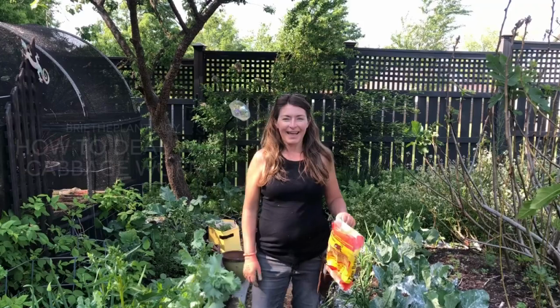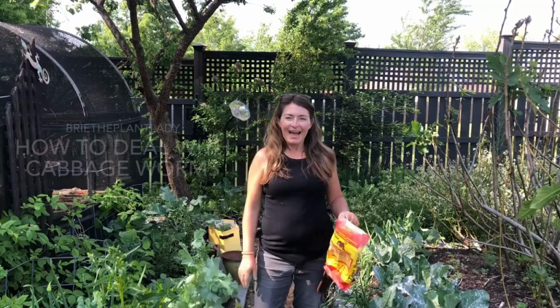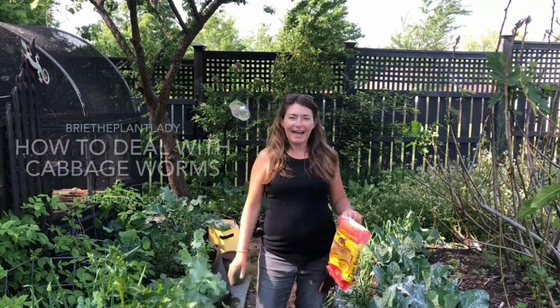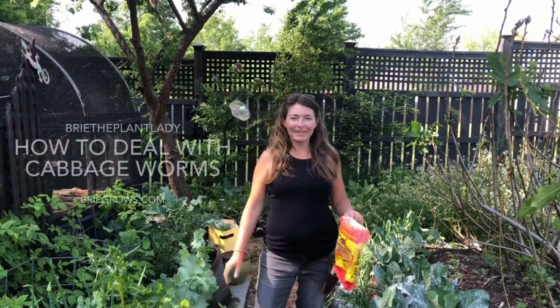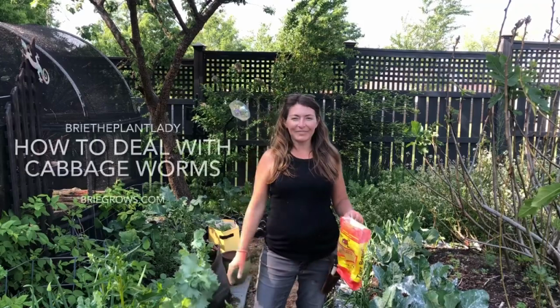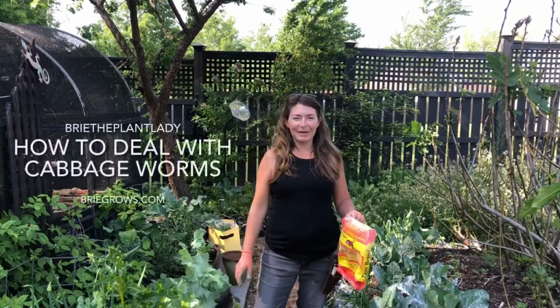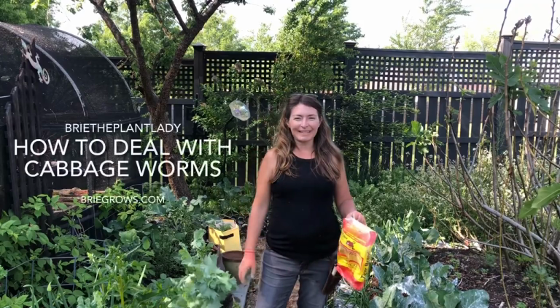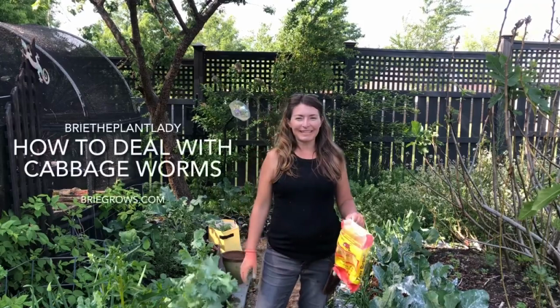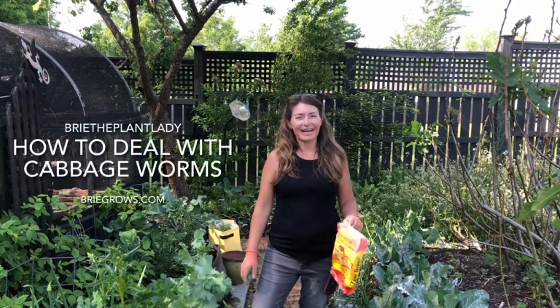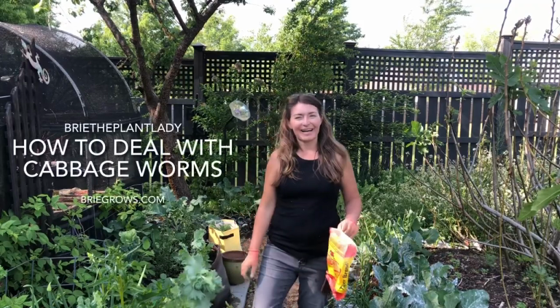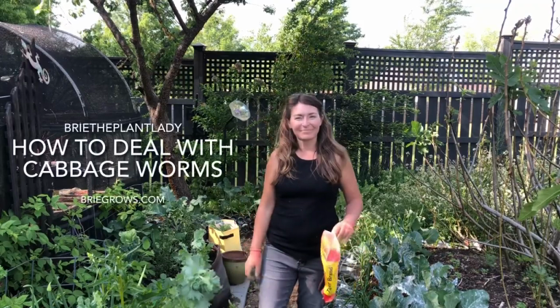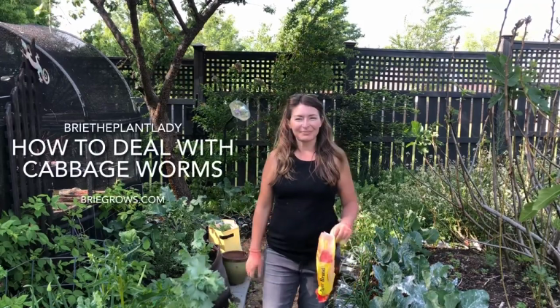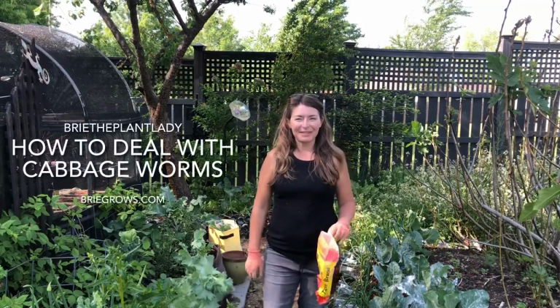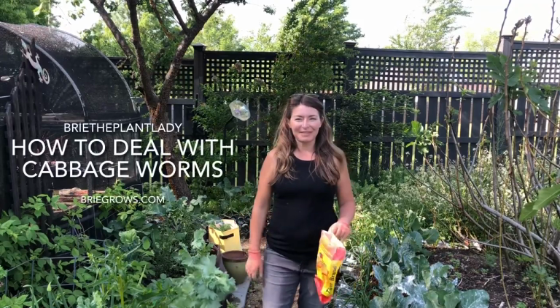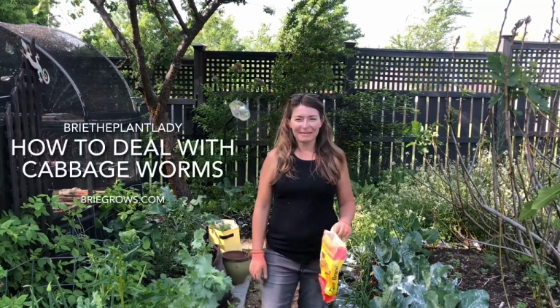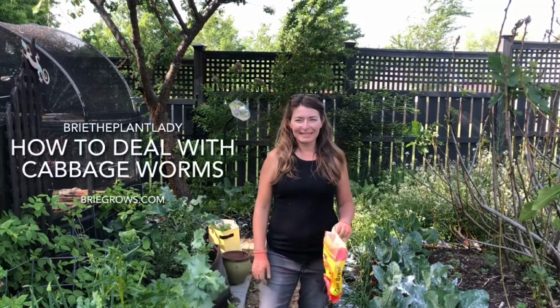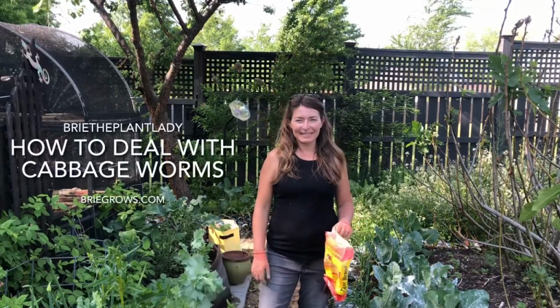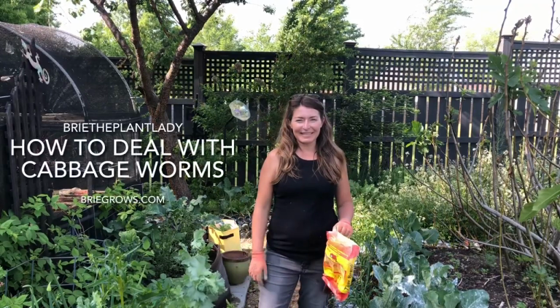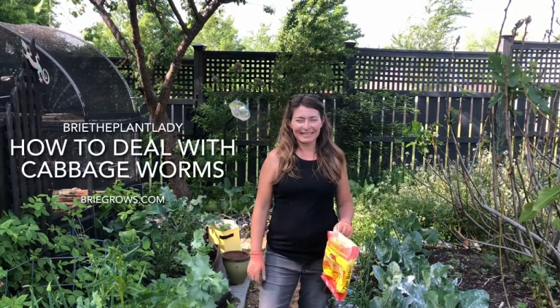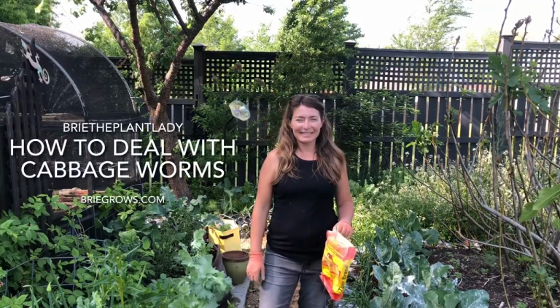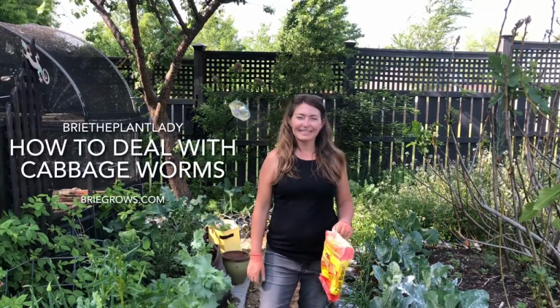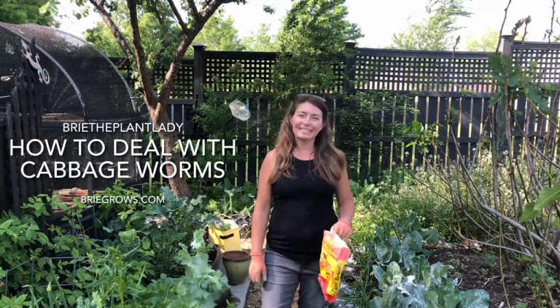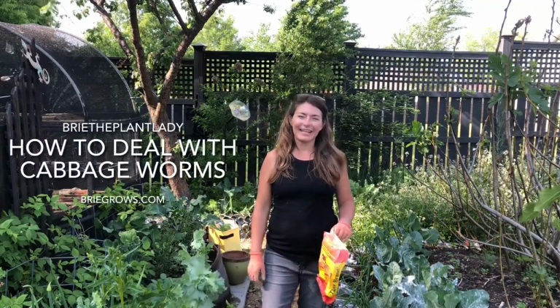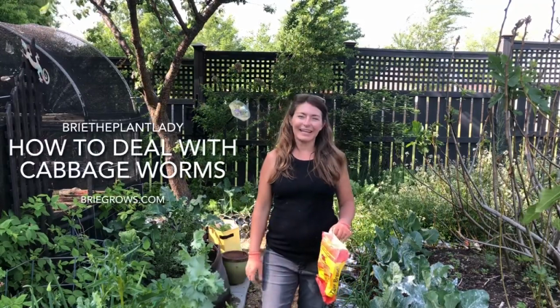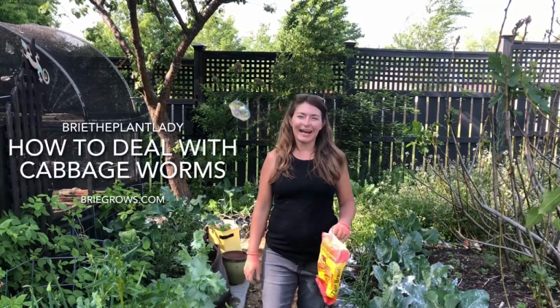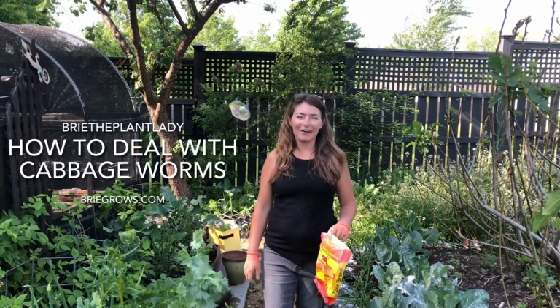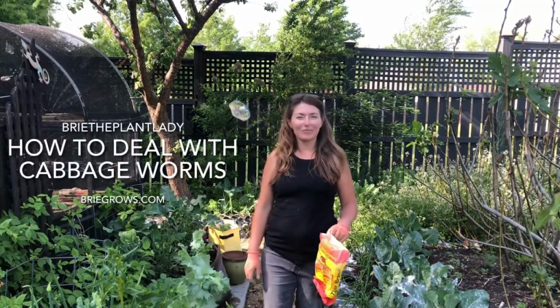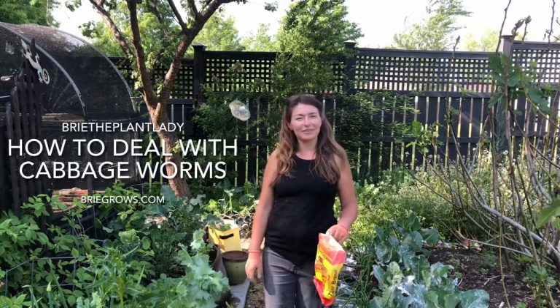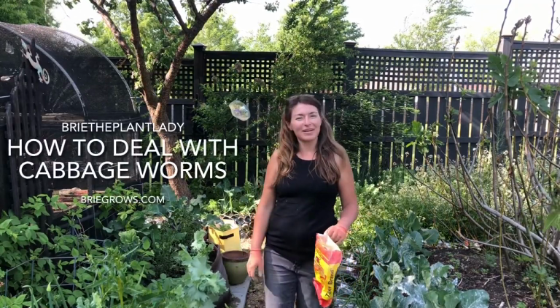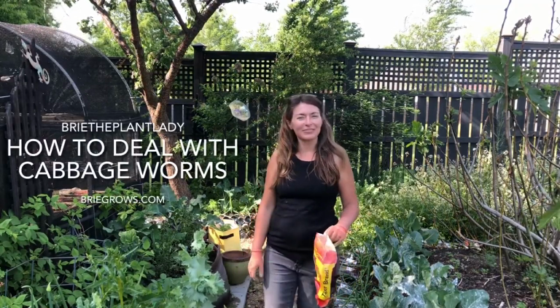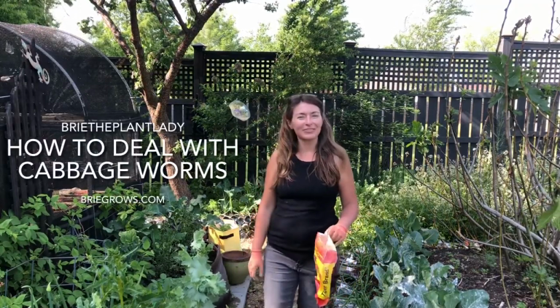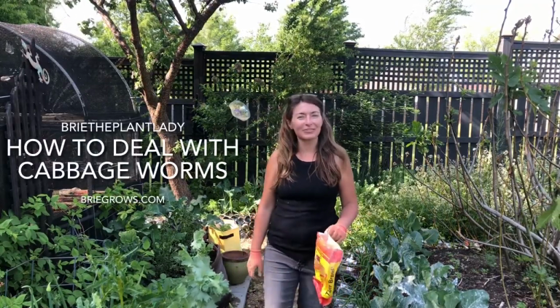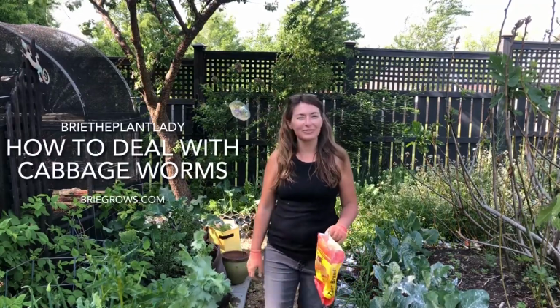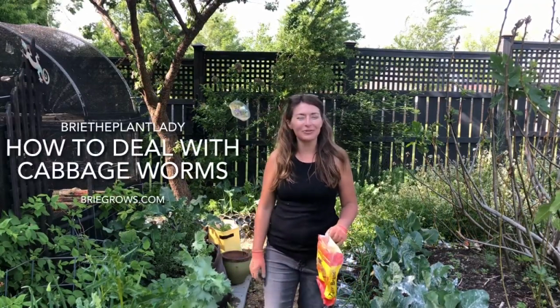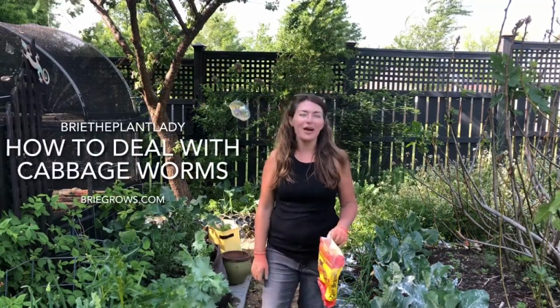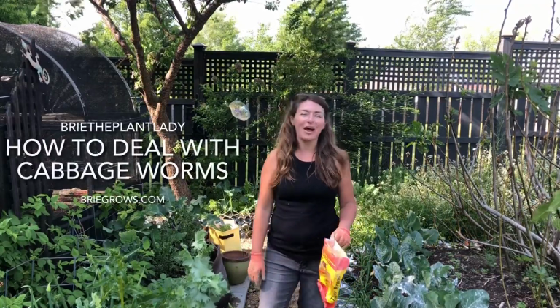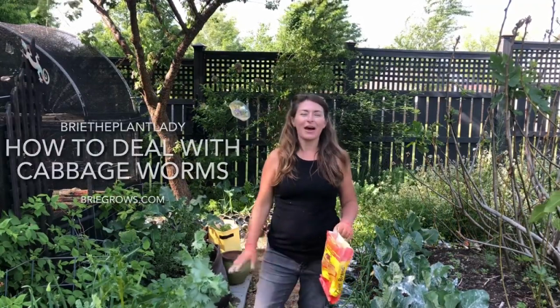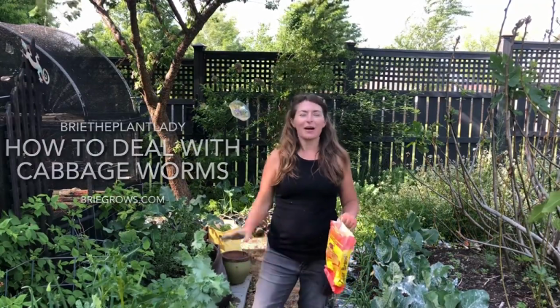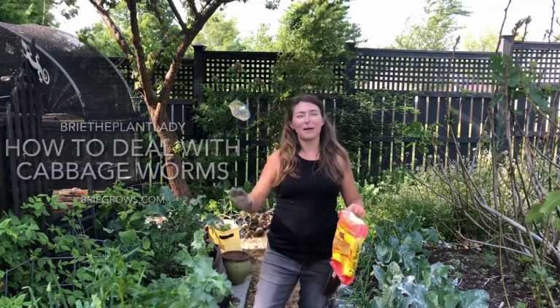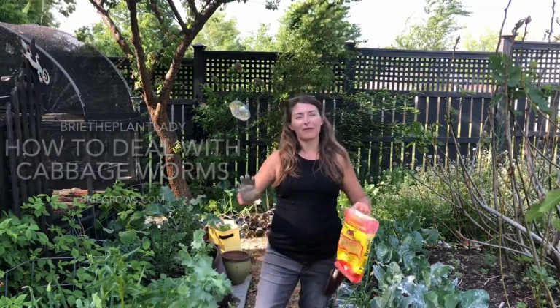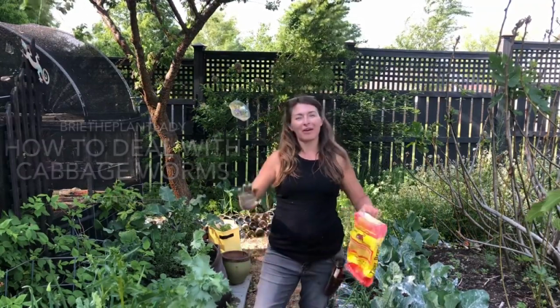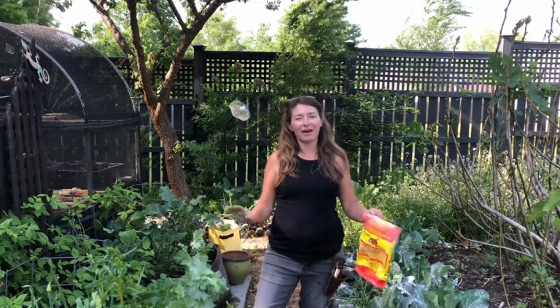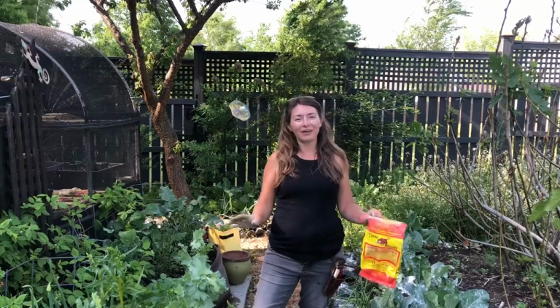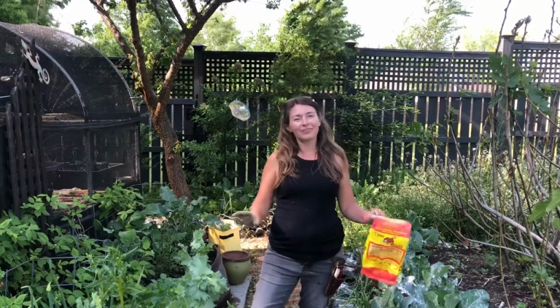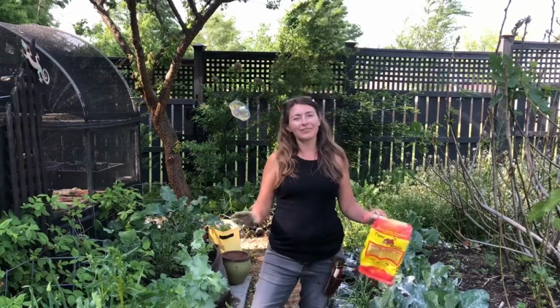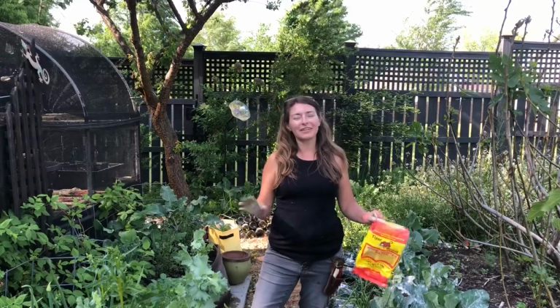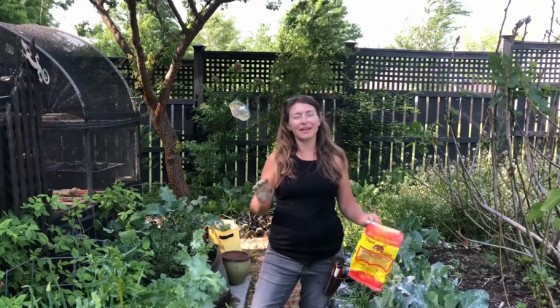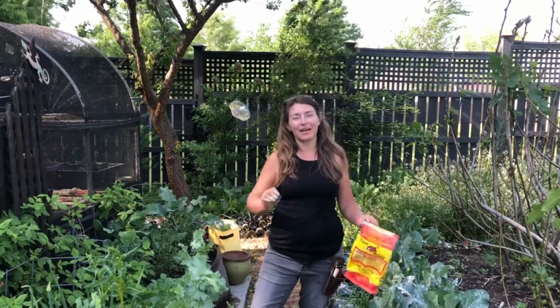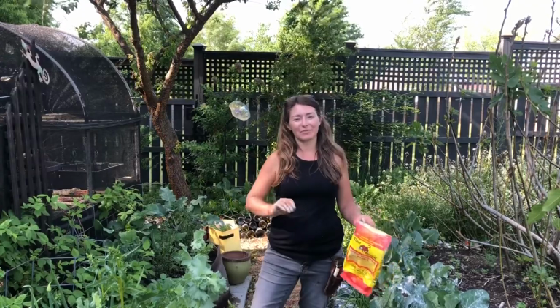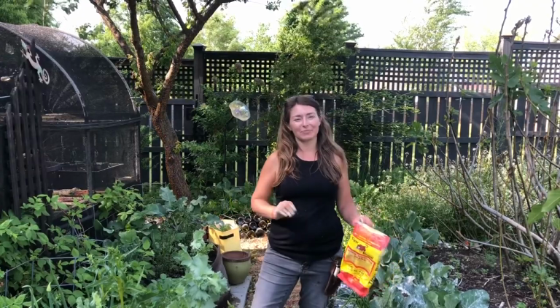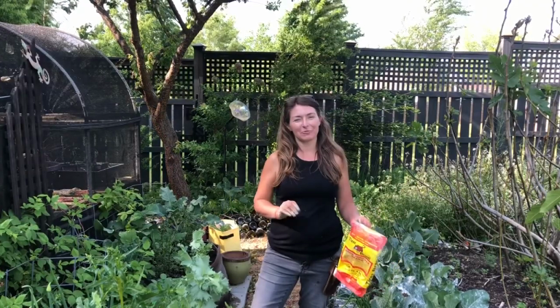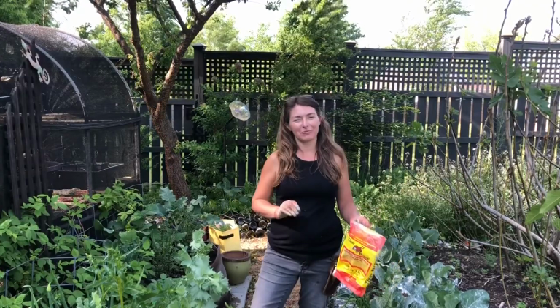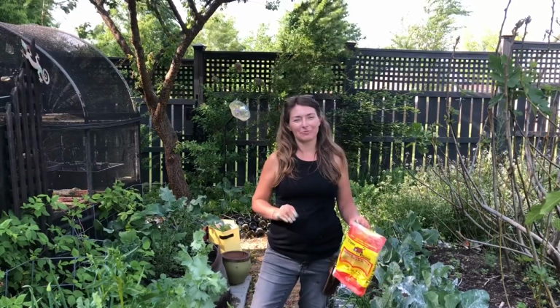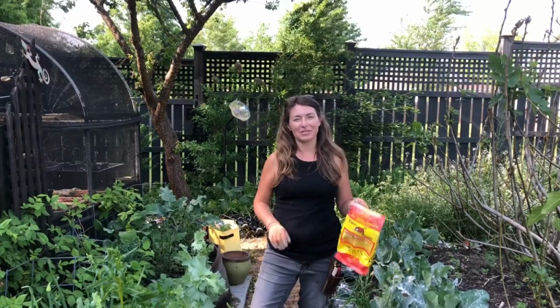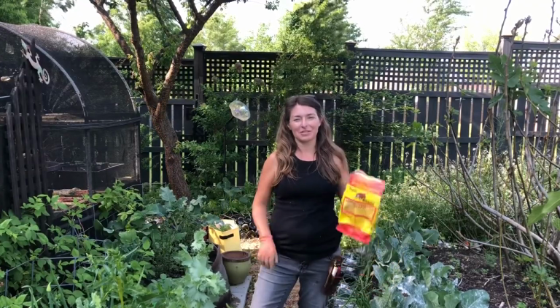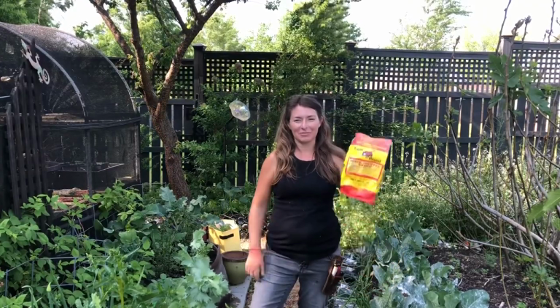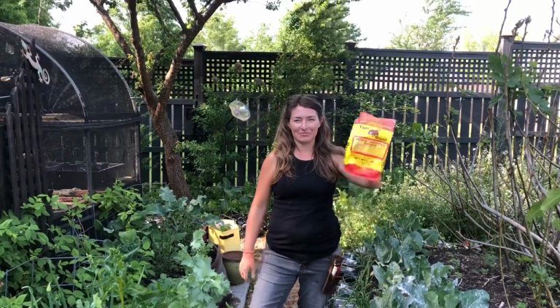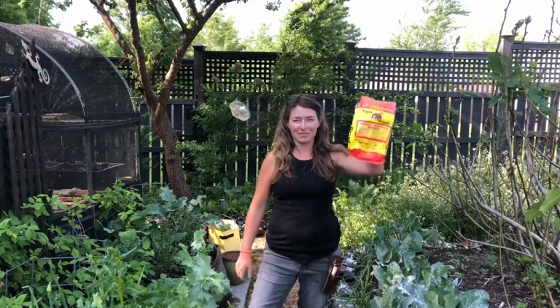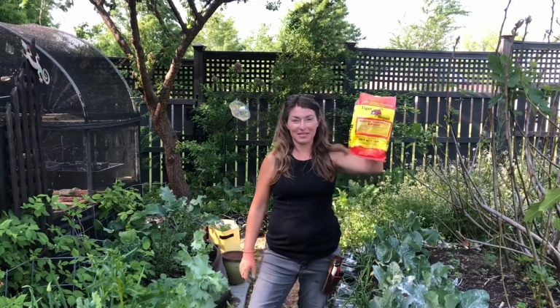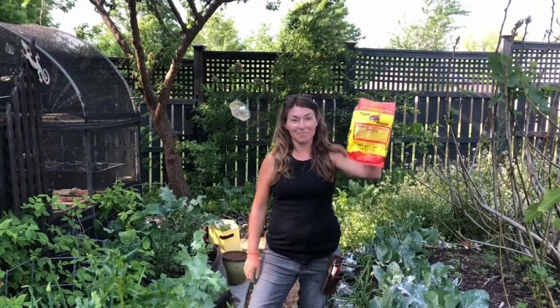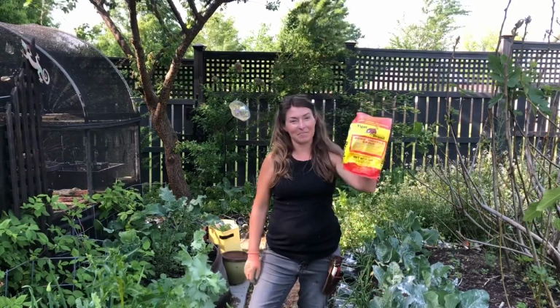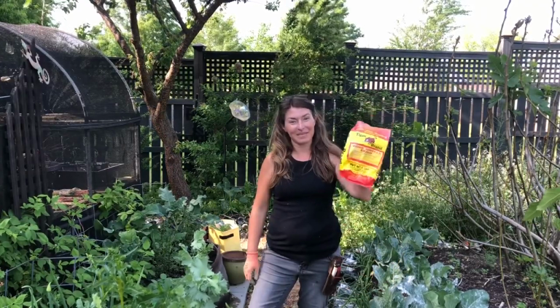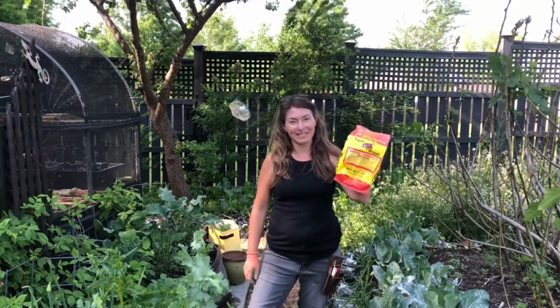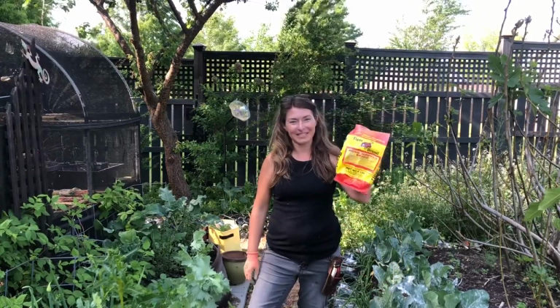Hey everybody, I'm Bree the plant lady. Today I want to talk to you about conquering cabbage worms using Bt.